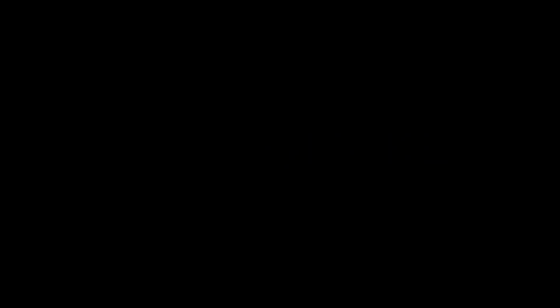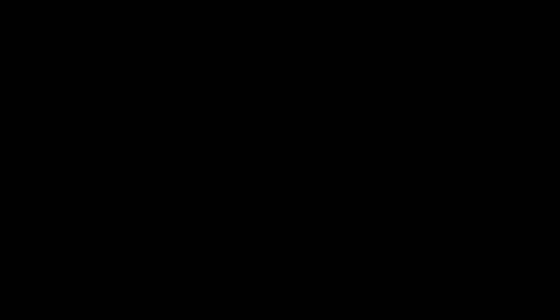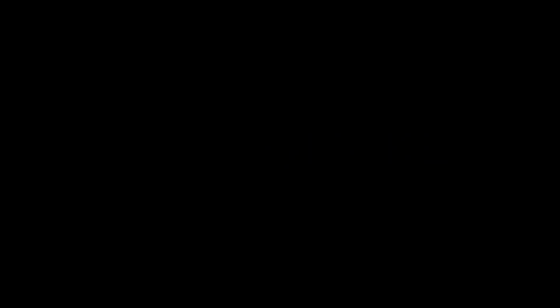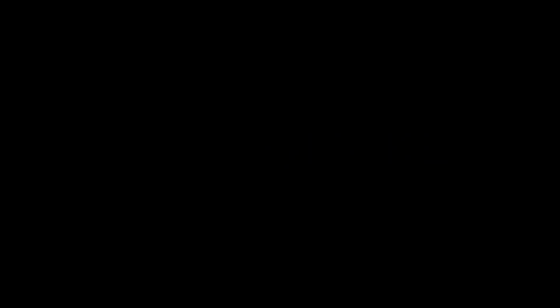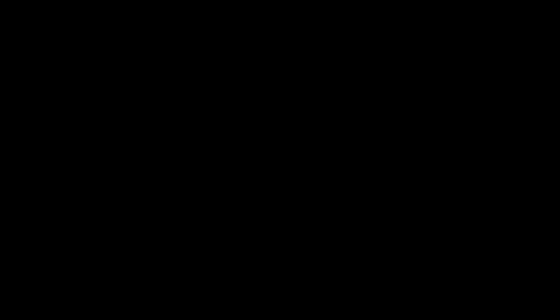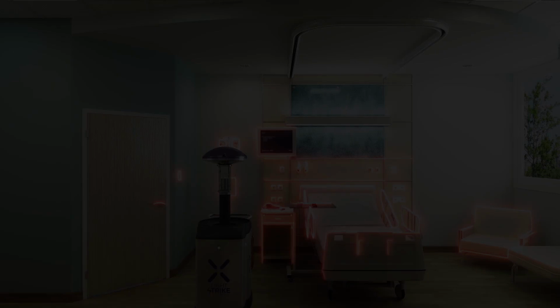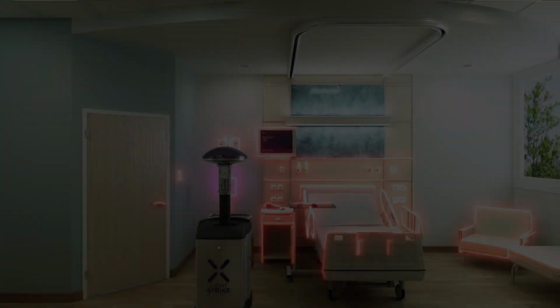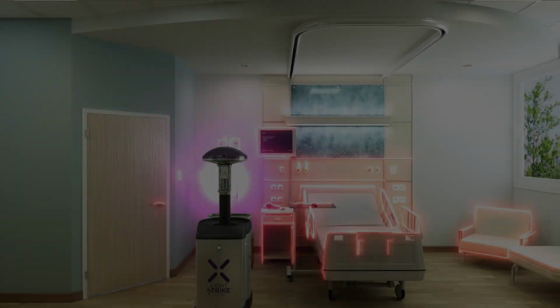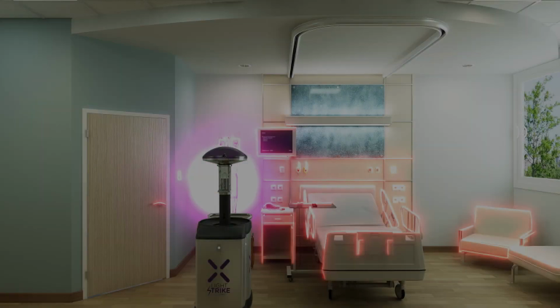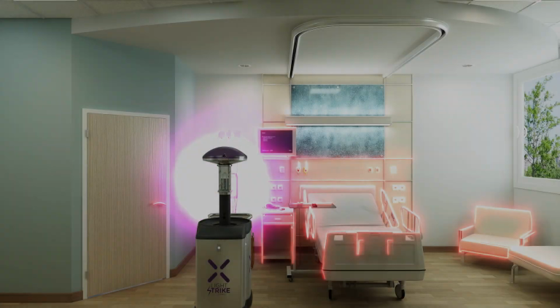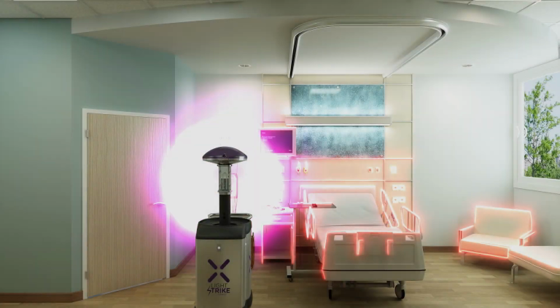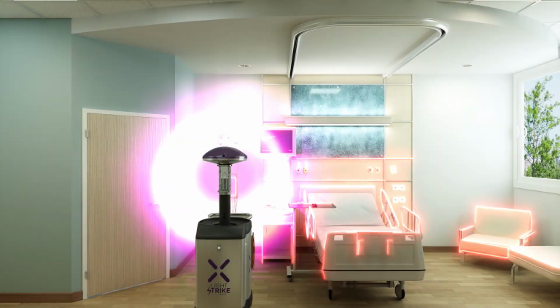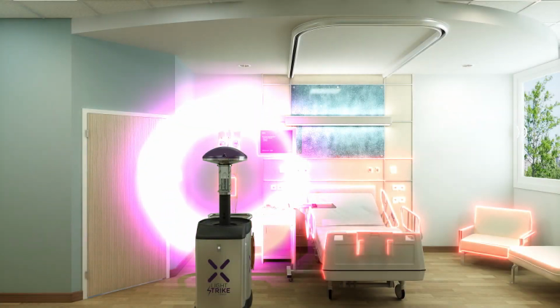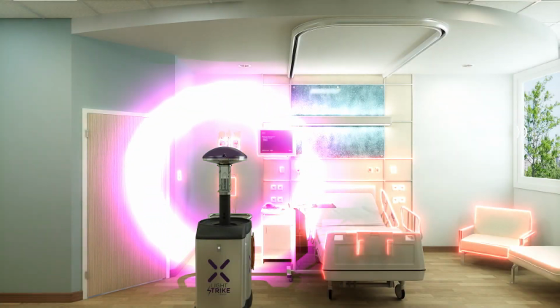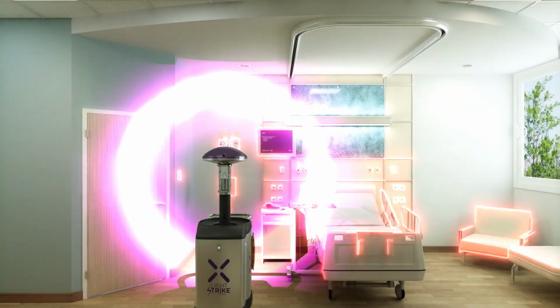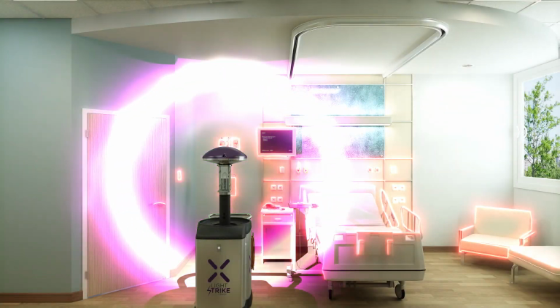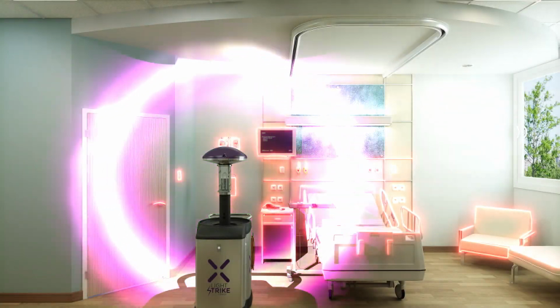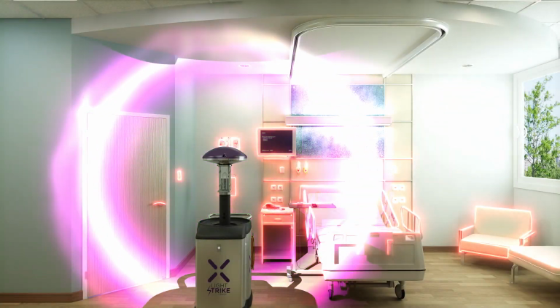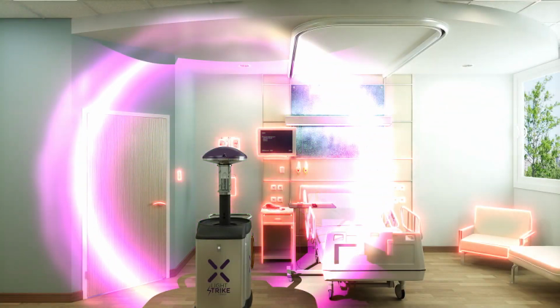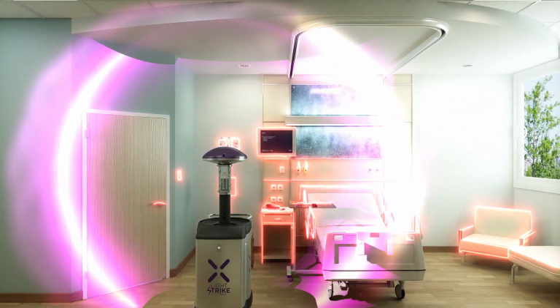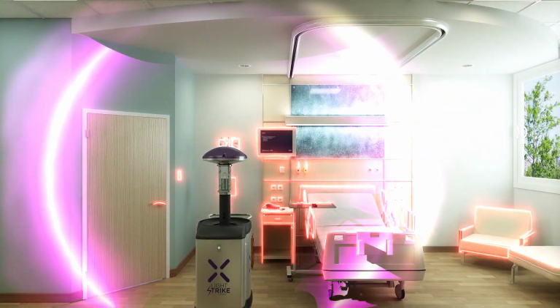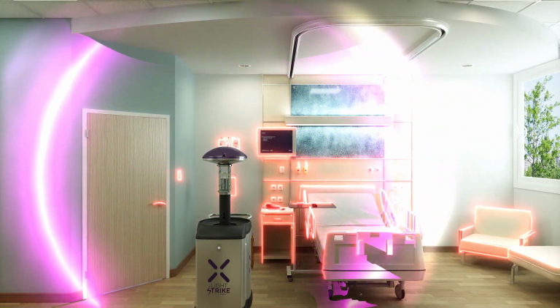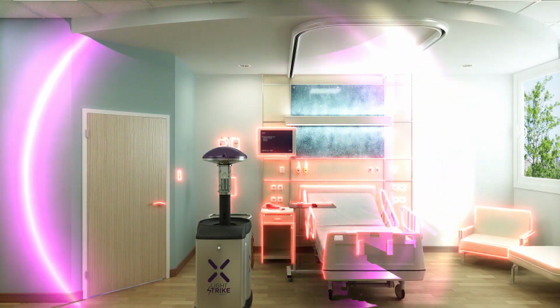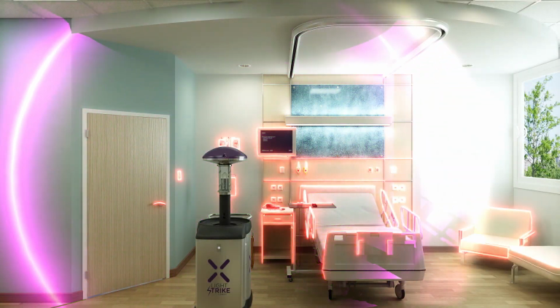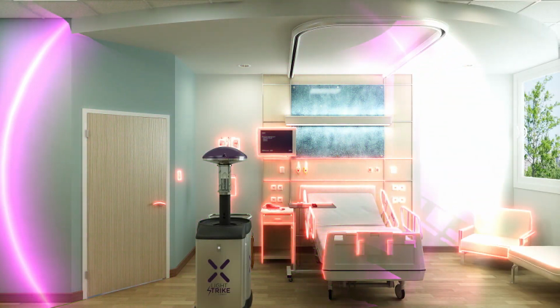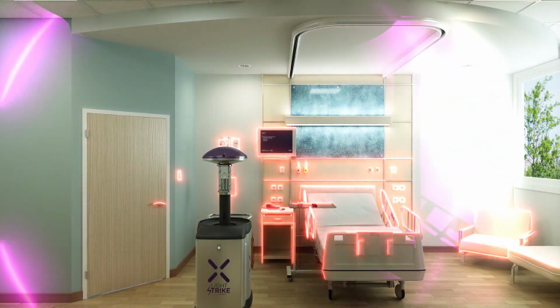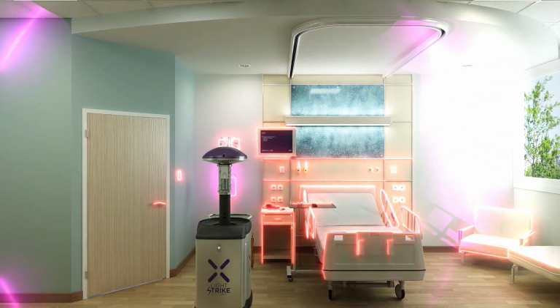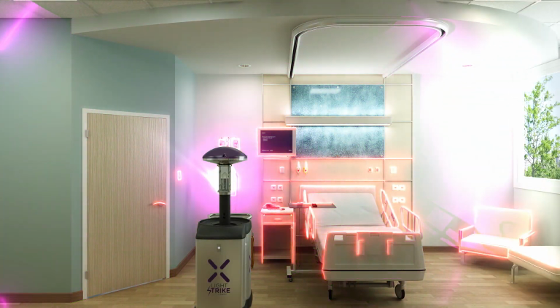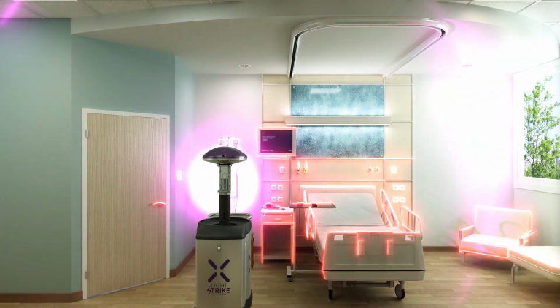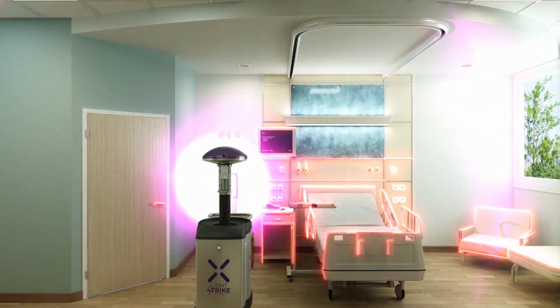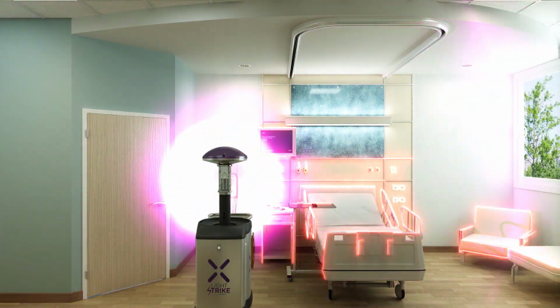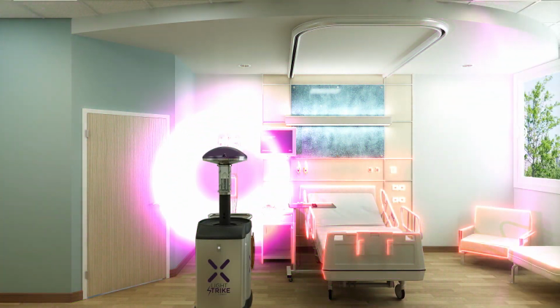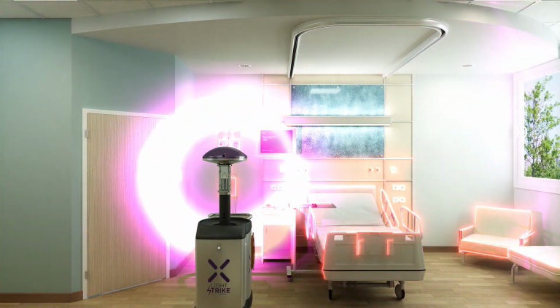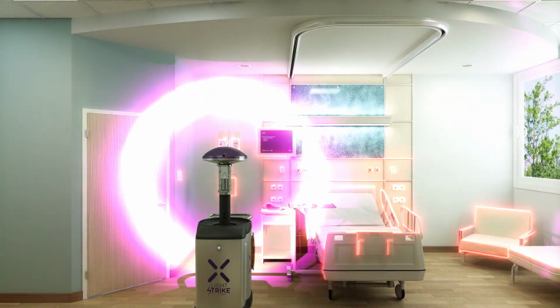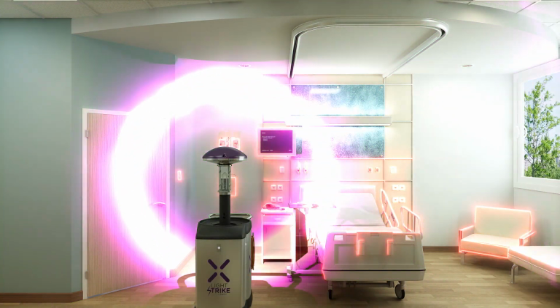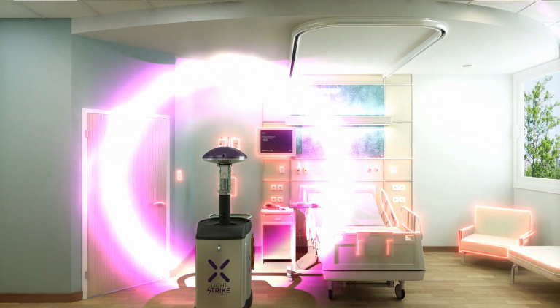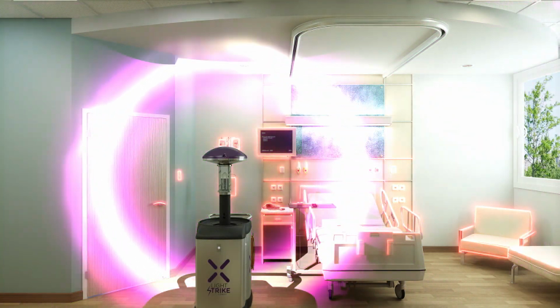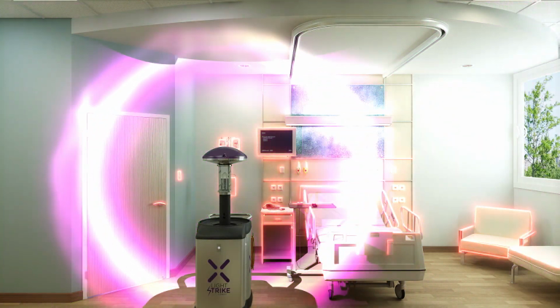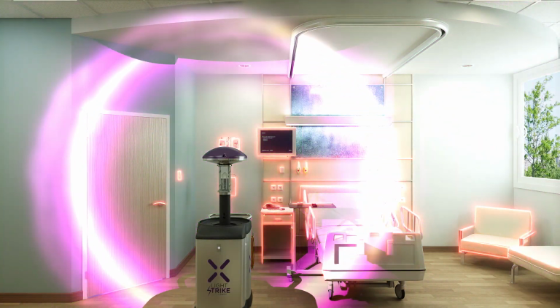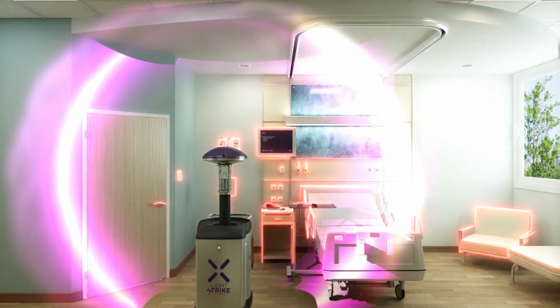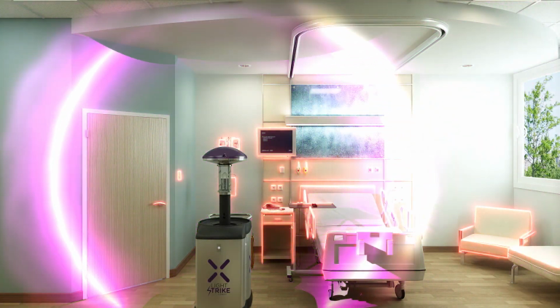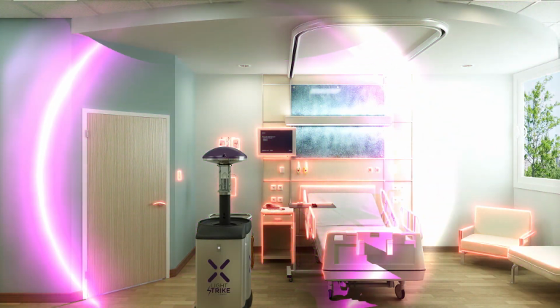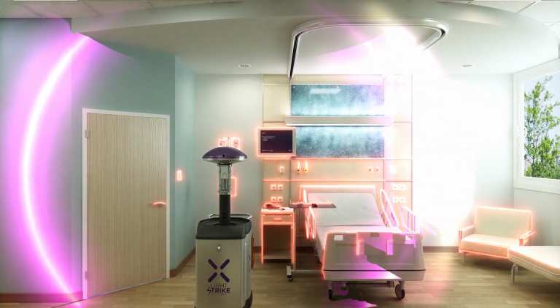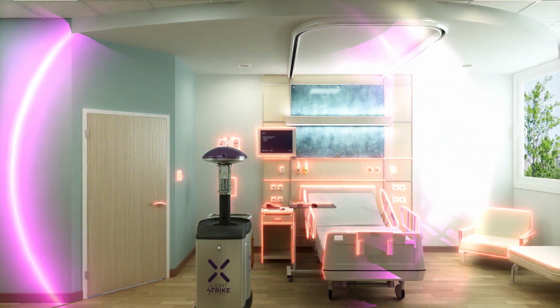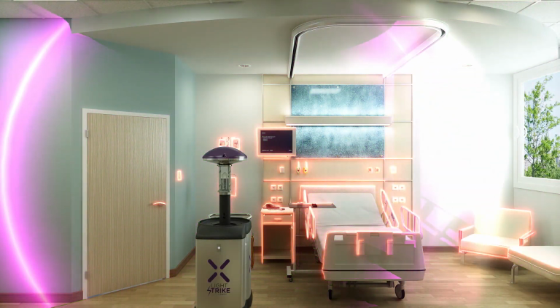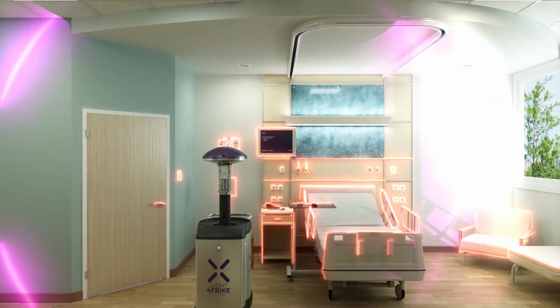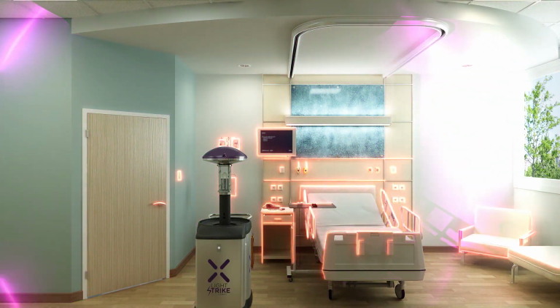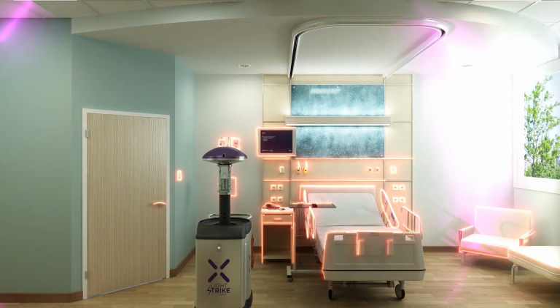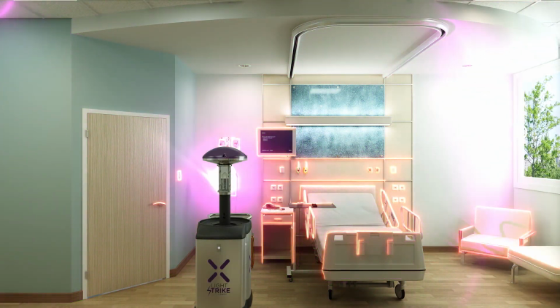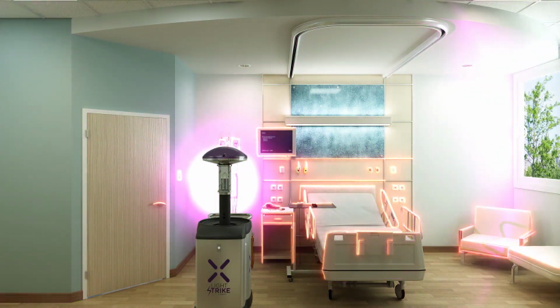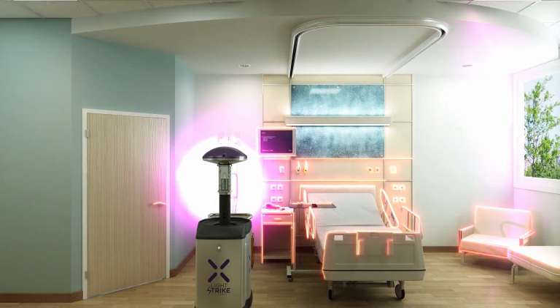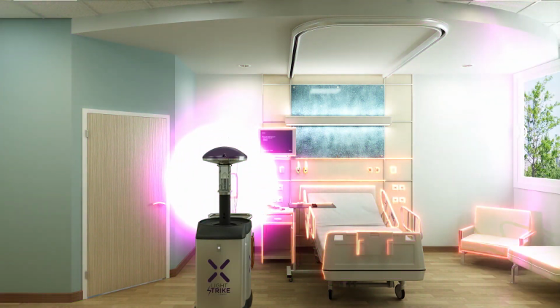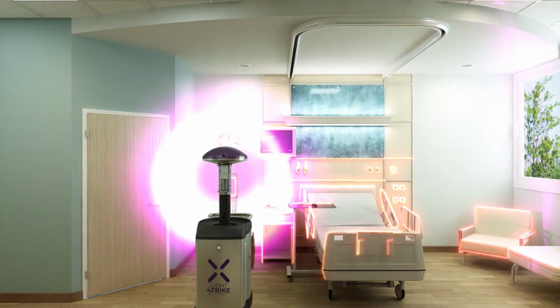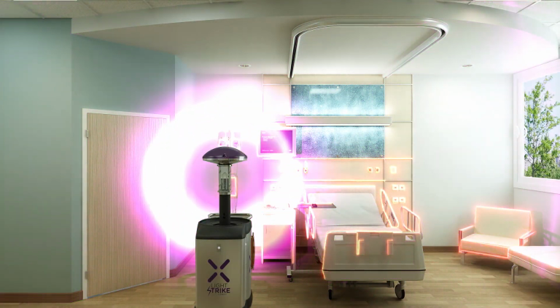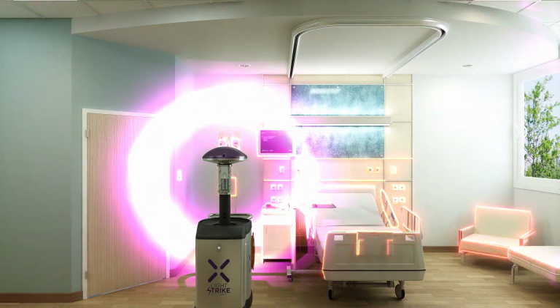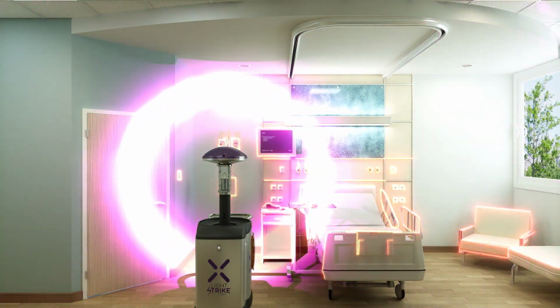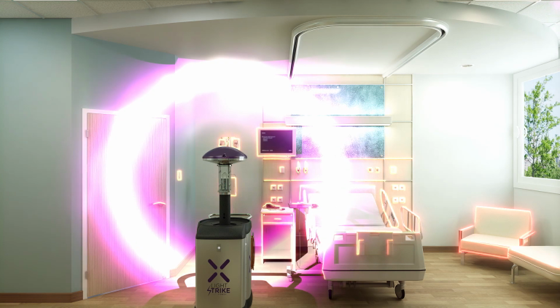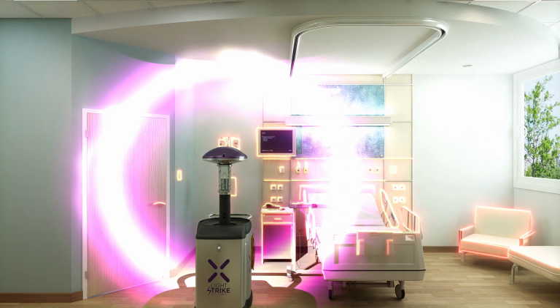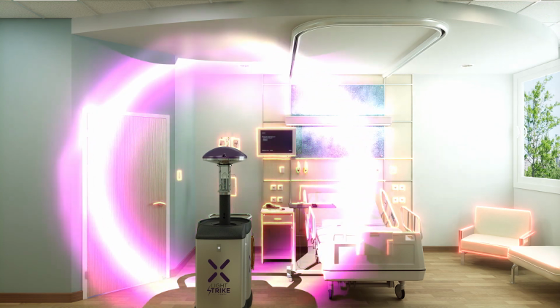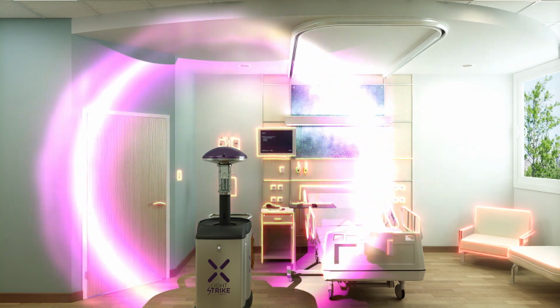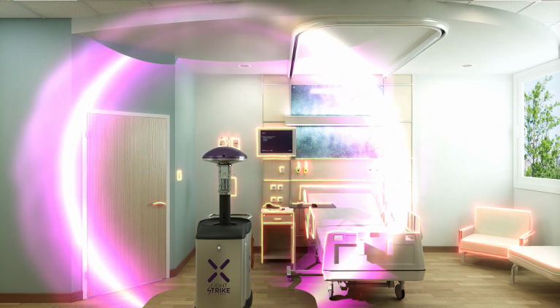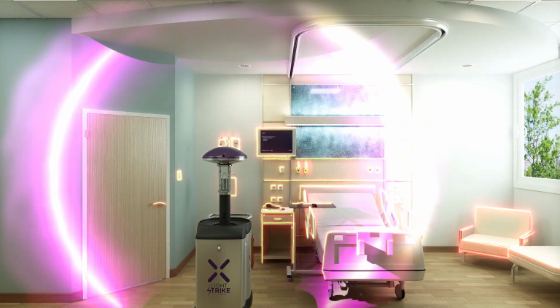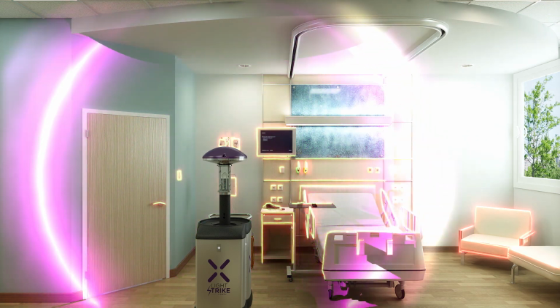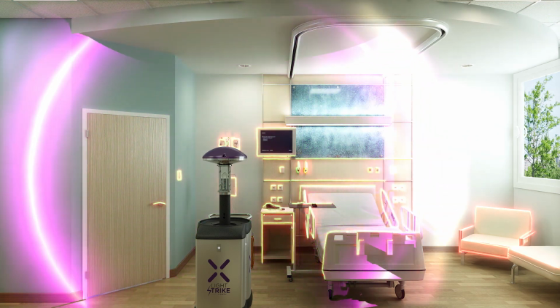Xenex LightStrike germ-zapping robots provide proven, effective, fast, full-spectrum UV disinfection.